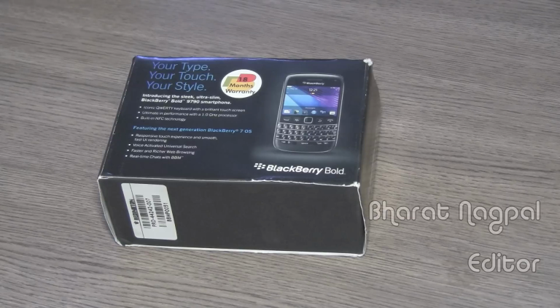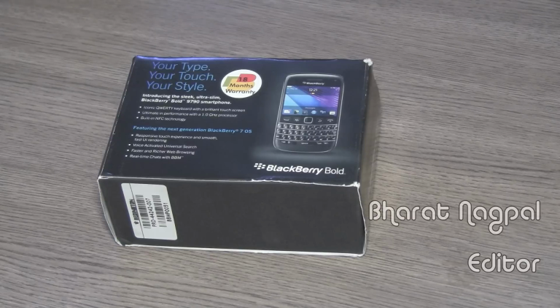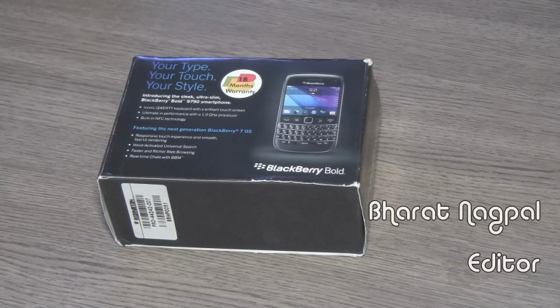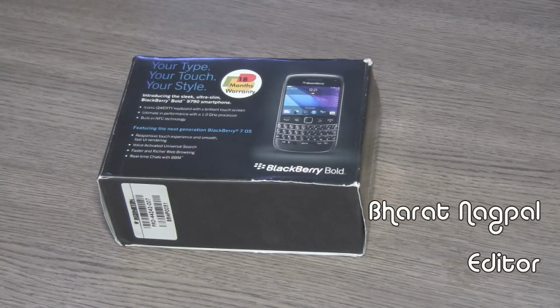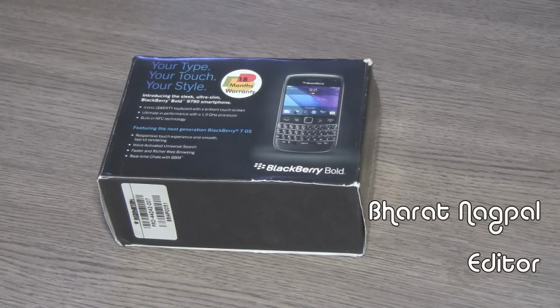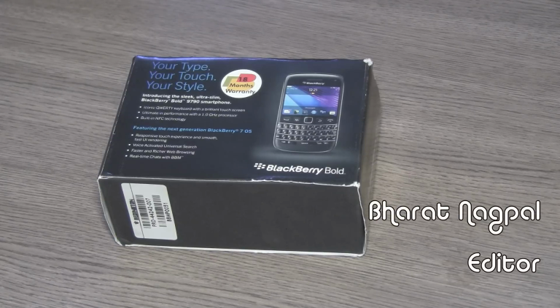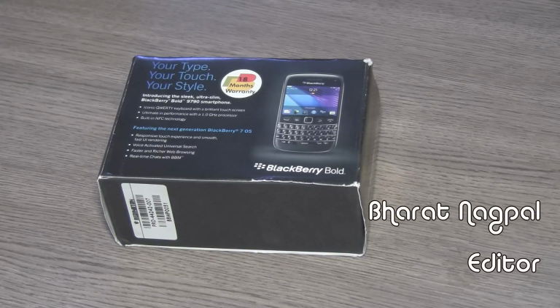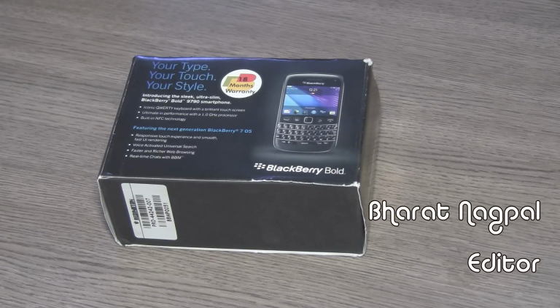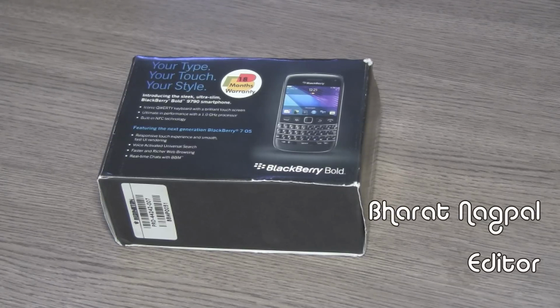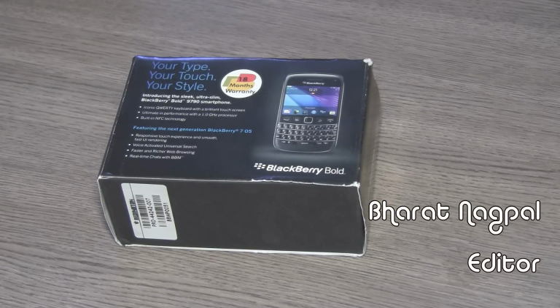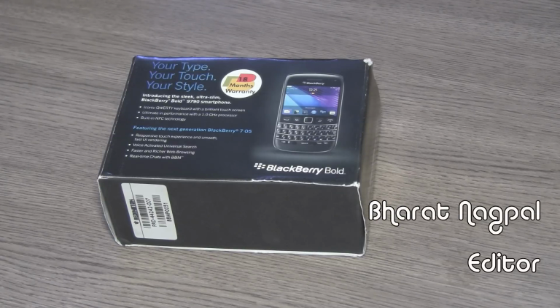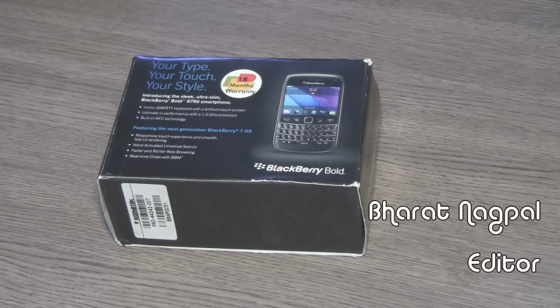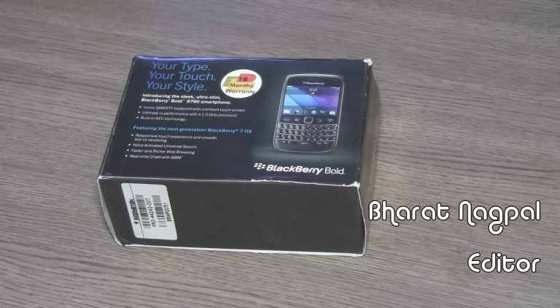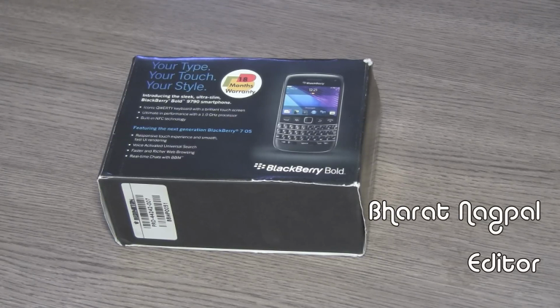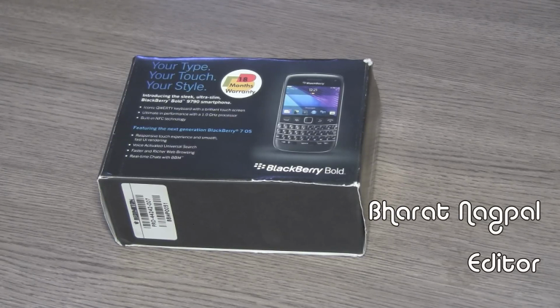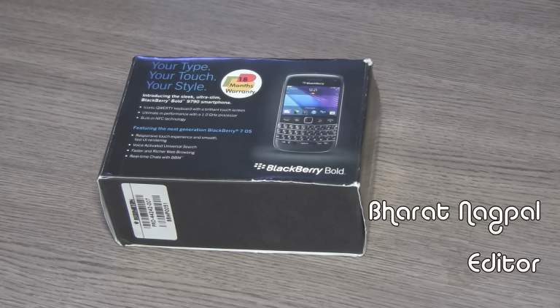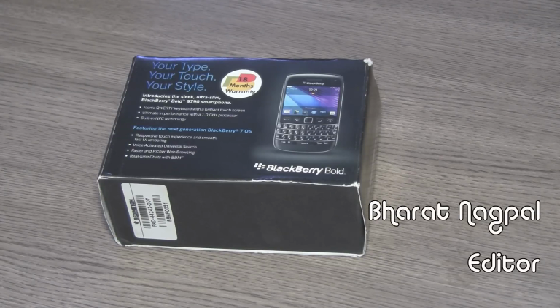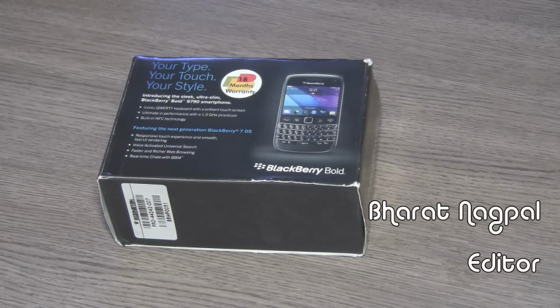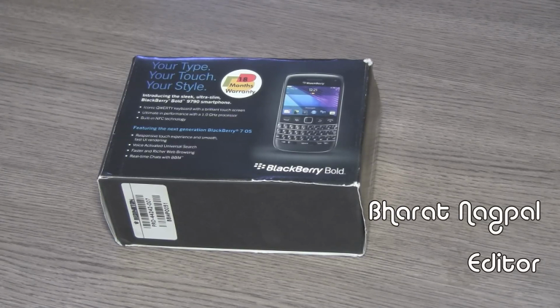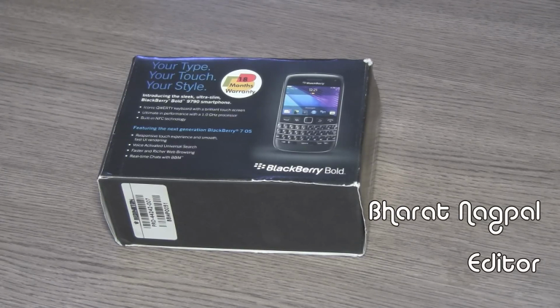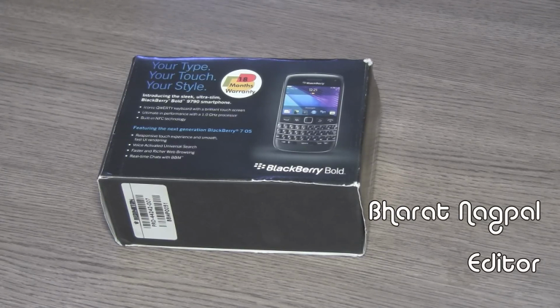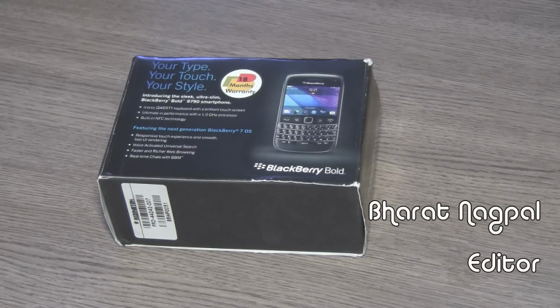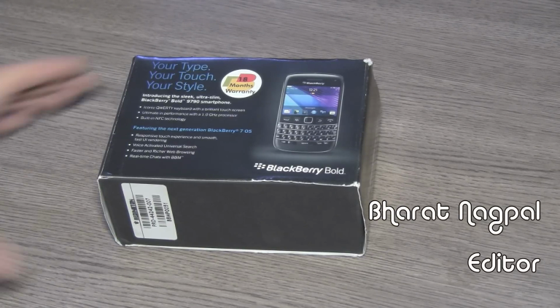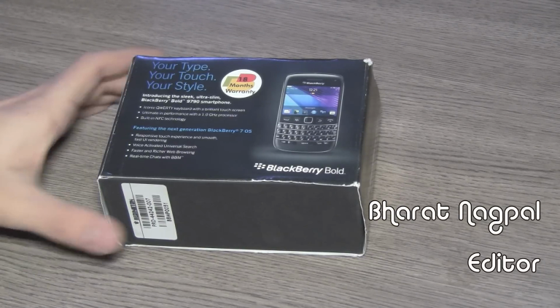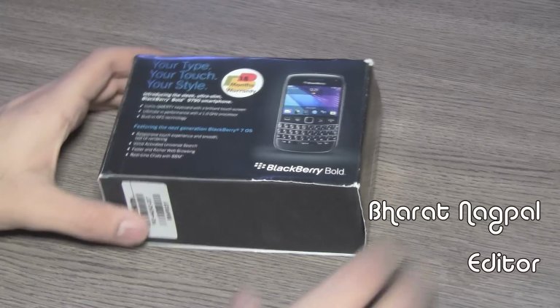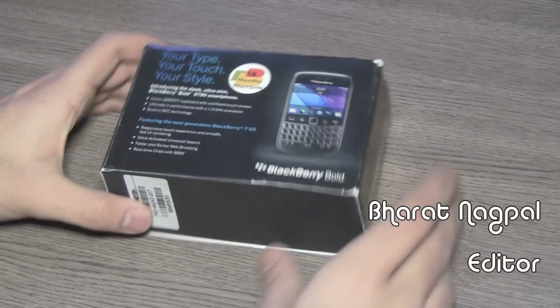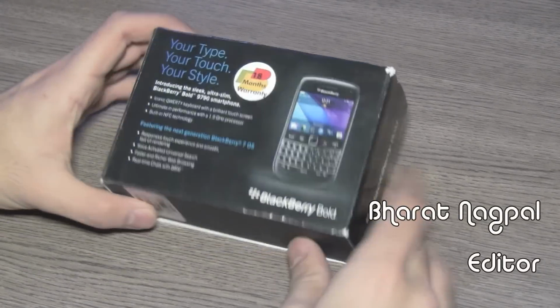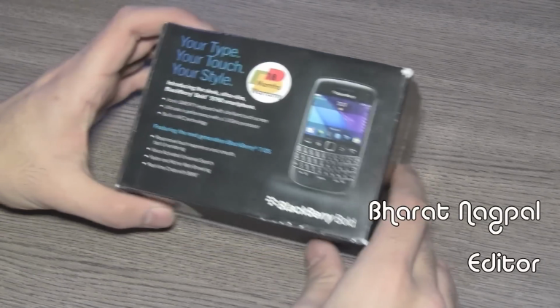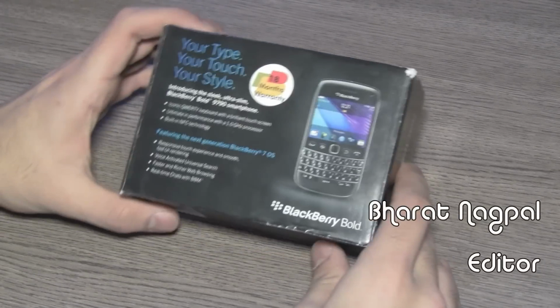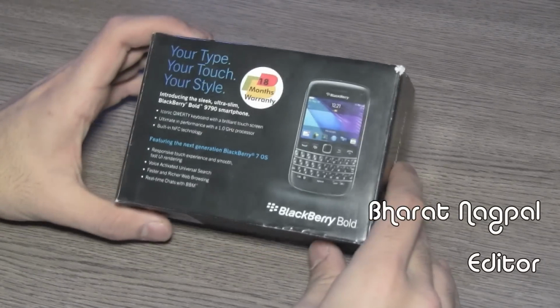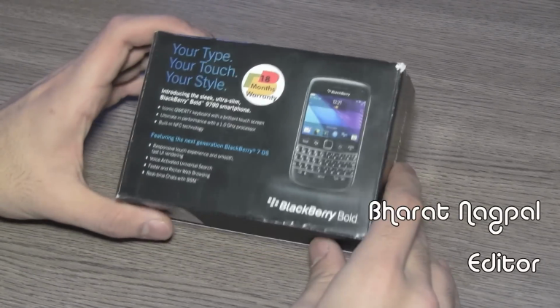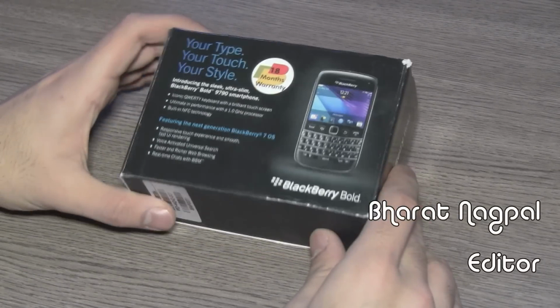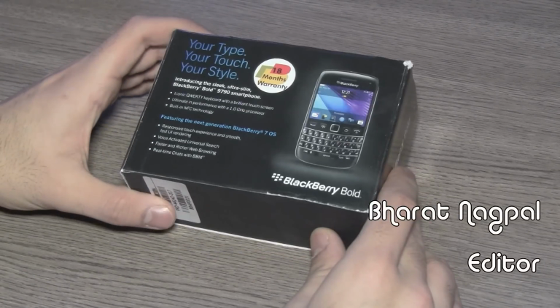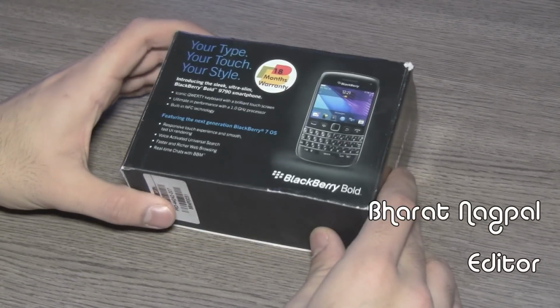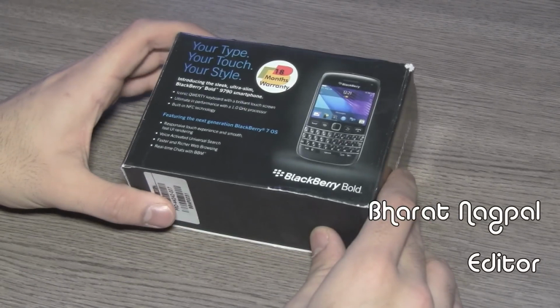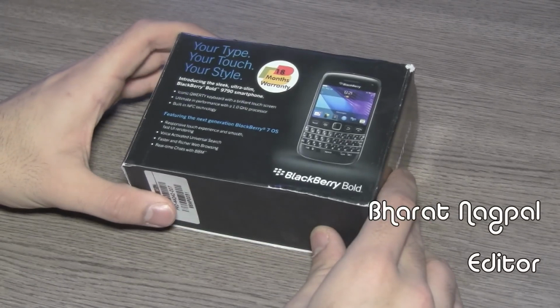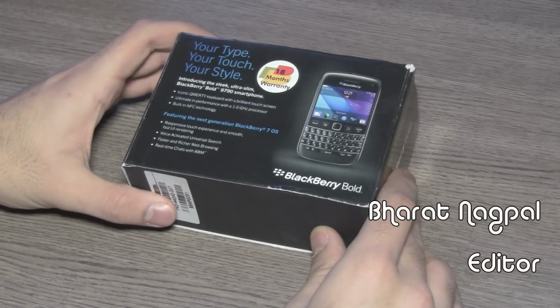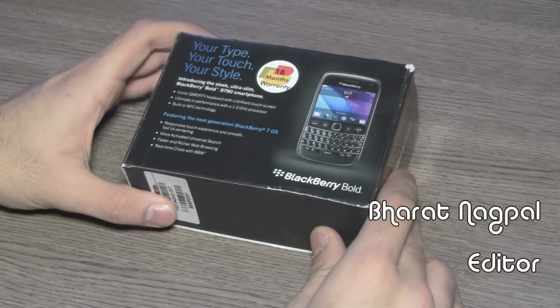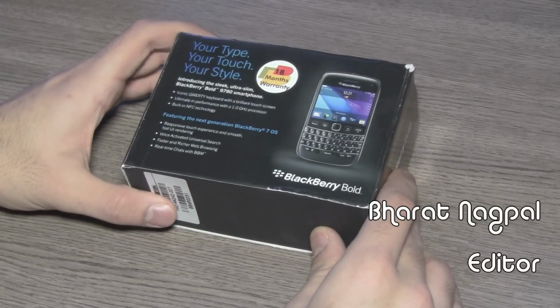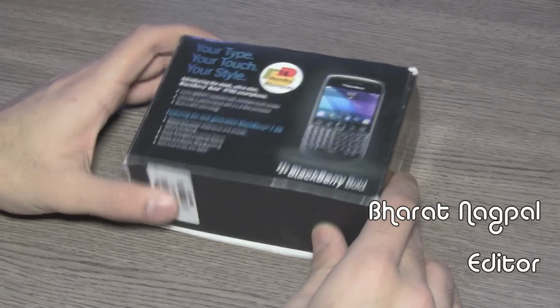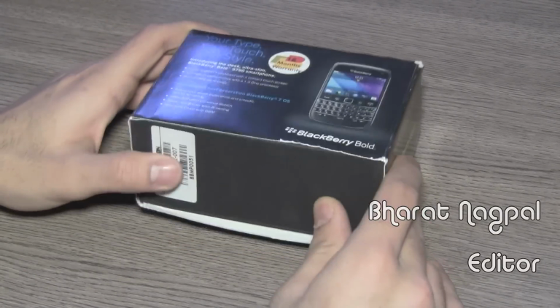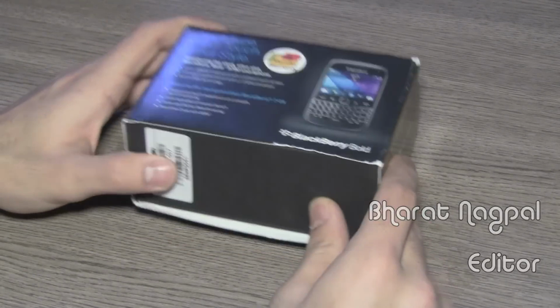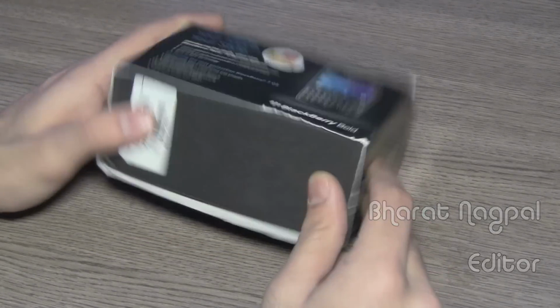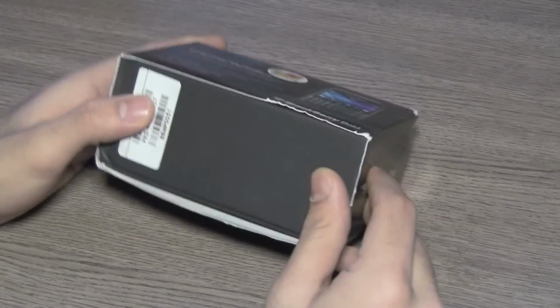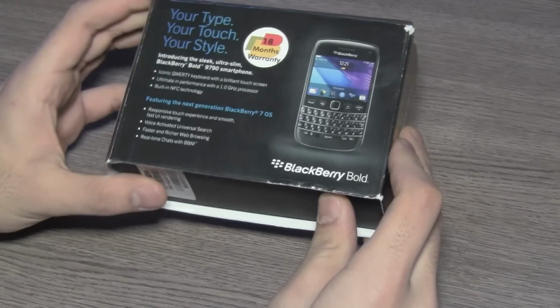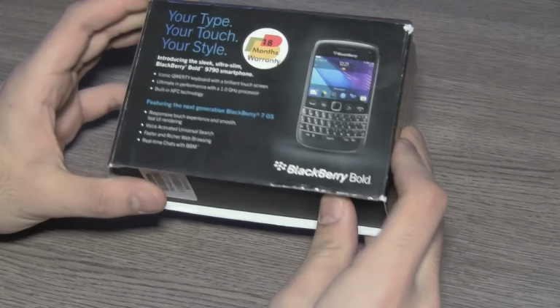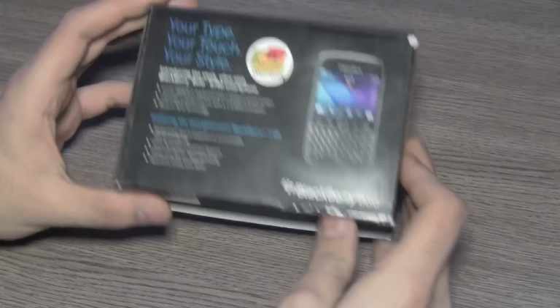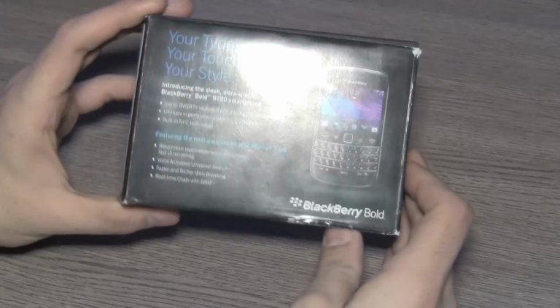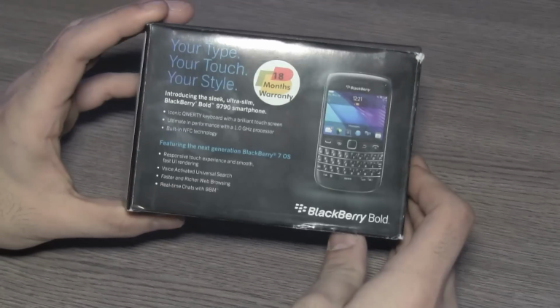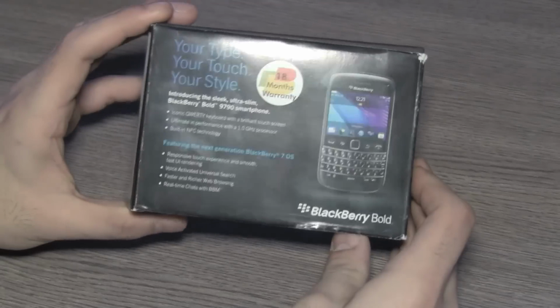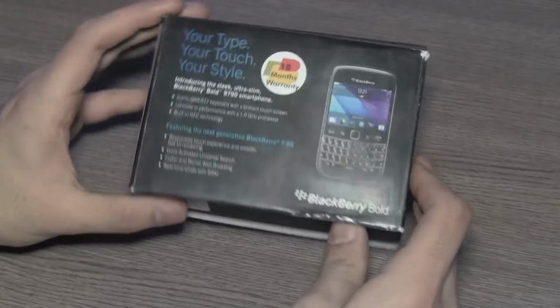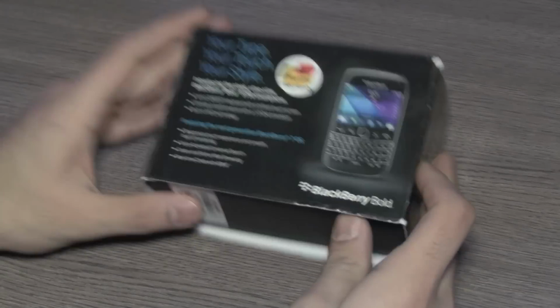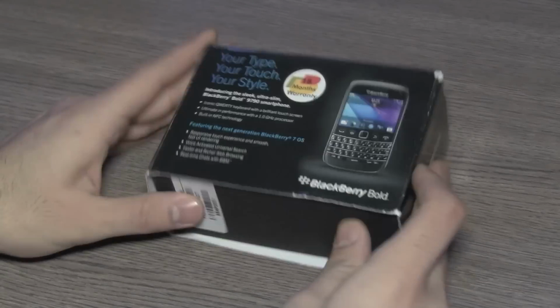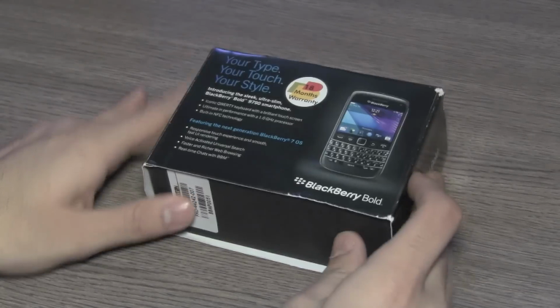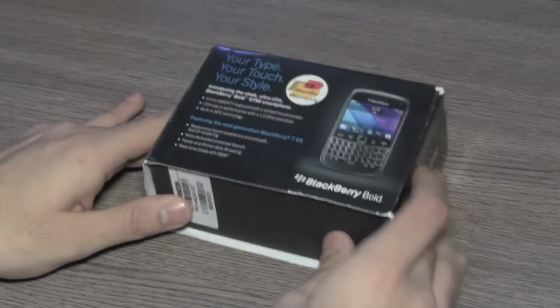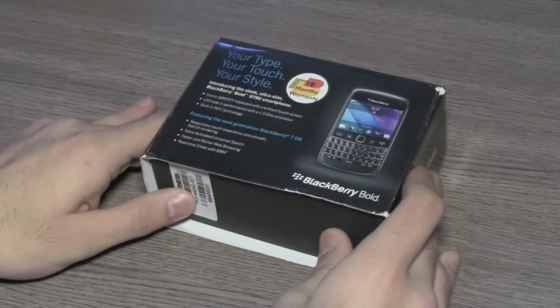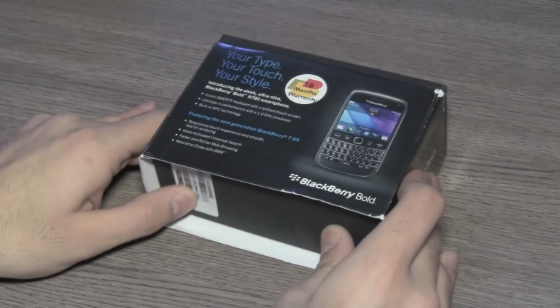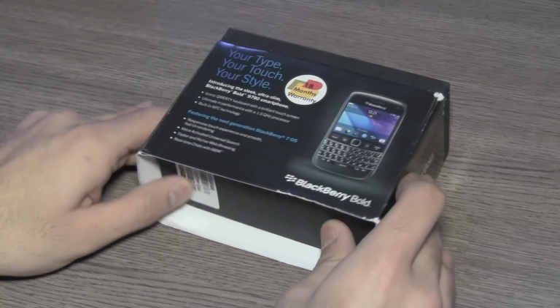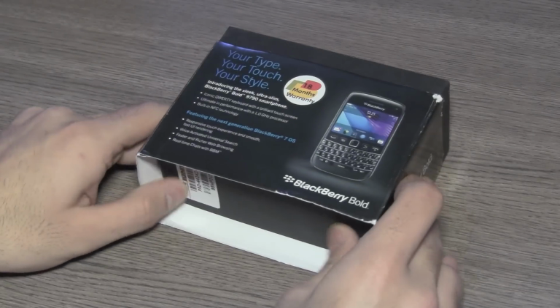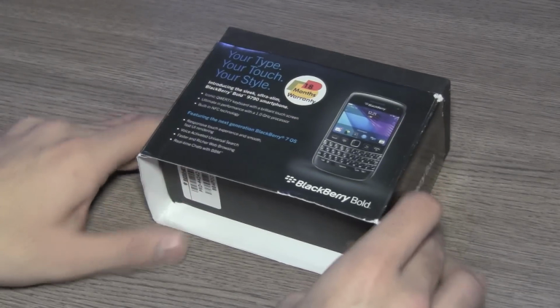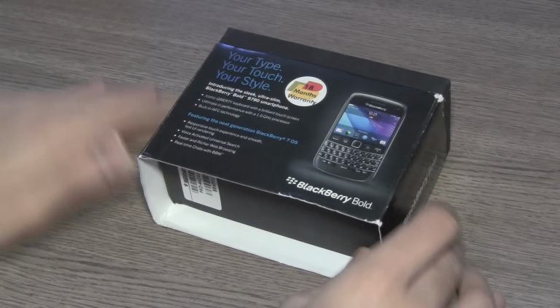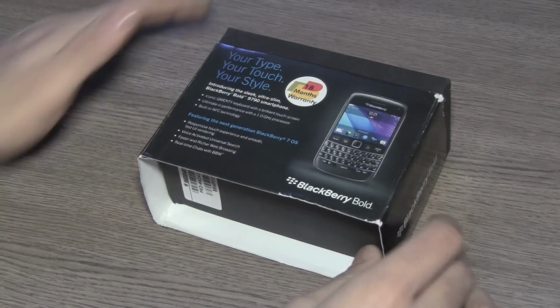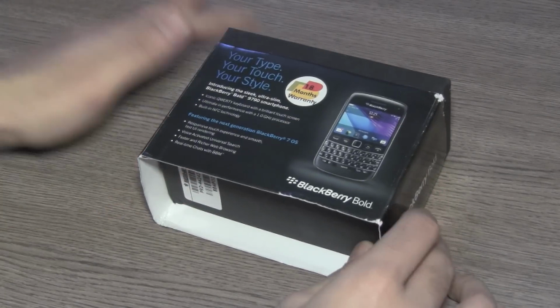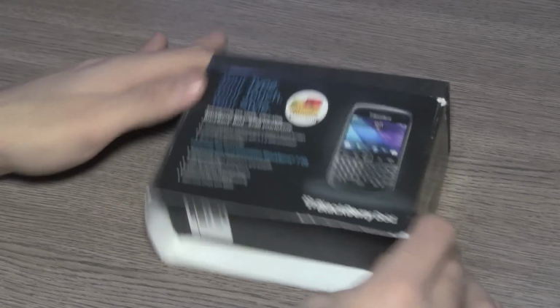What's happening guys? Today we're going to be taking a look at the new BlackBerry Bold 9790 smartphone from Research in Motion. This has just been launched in India.